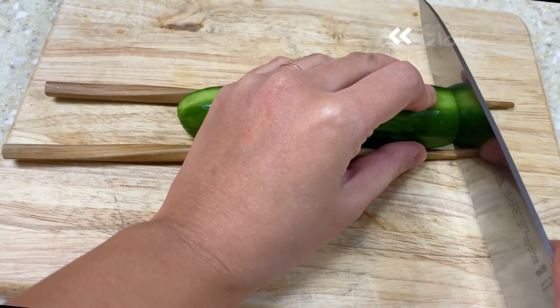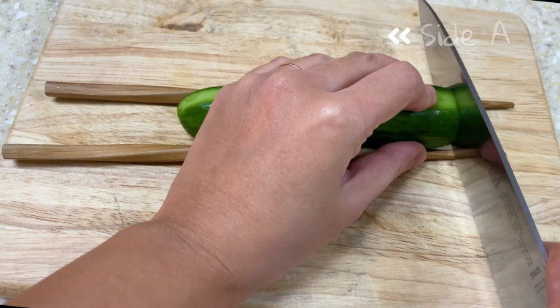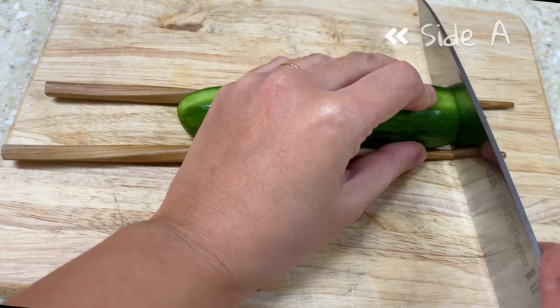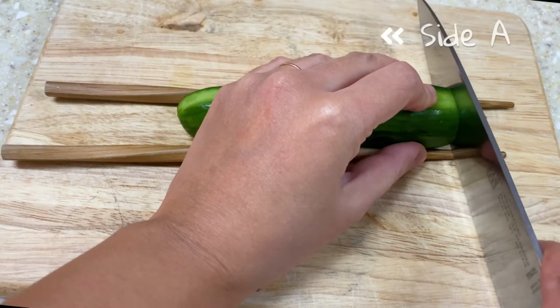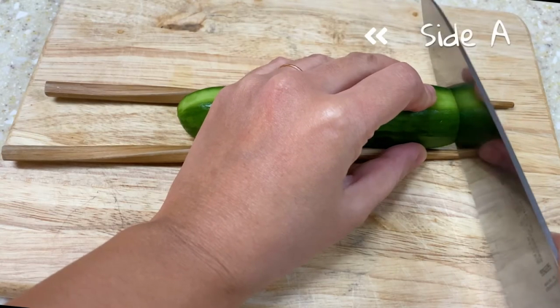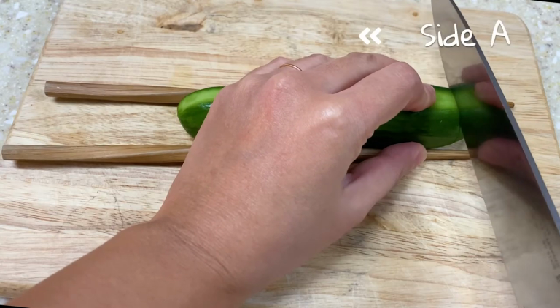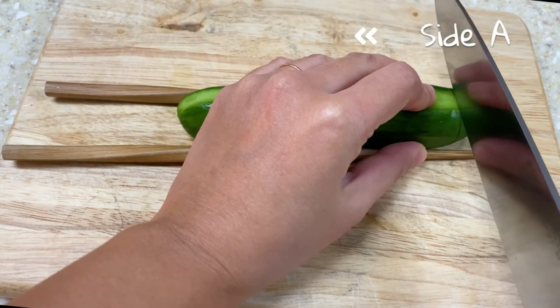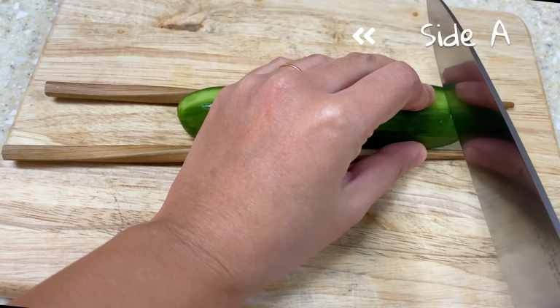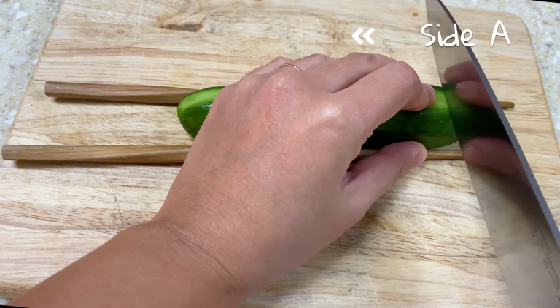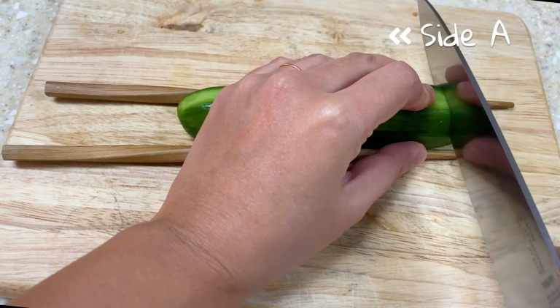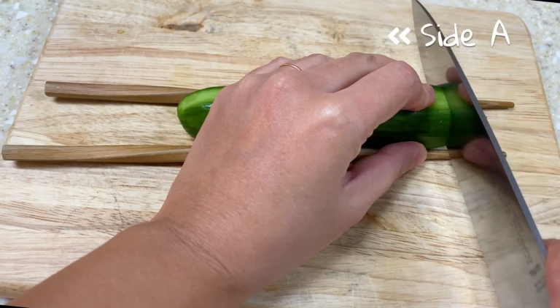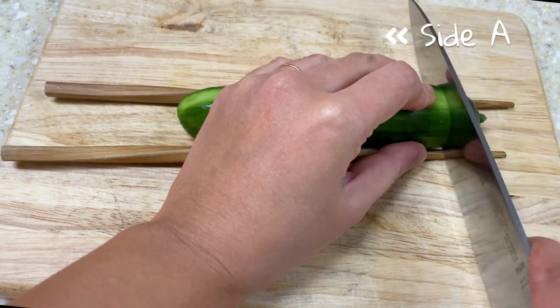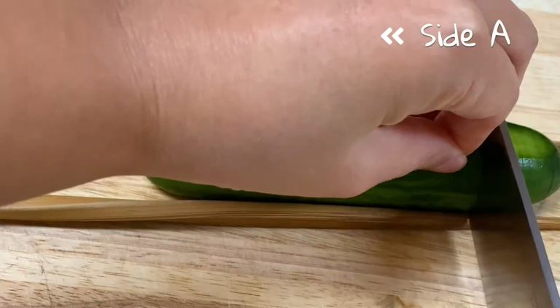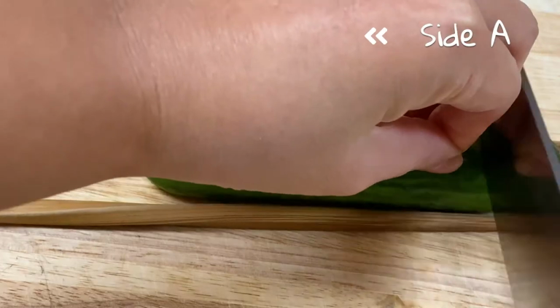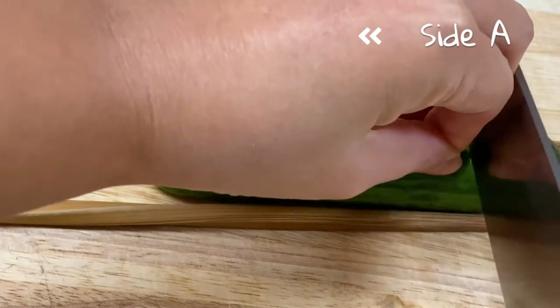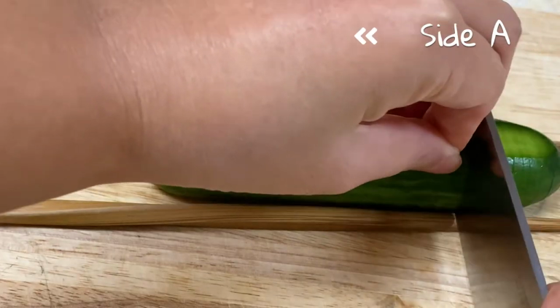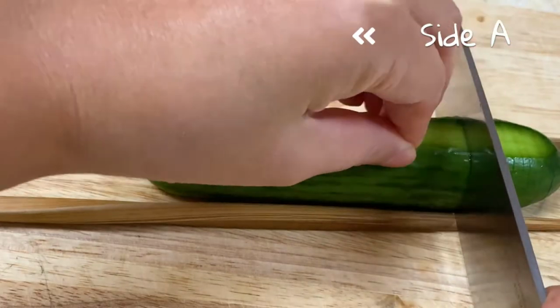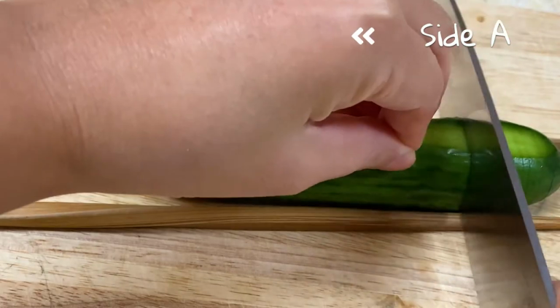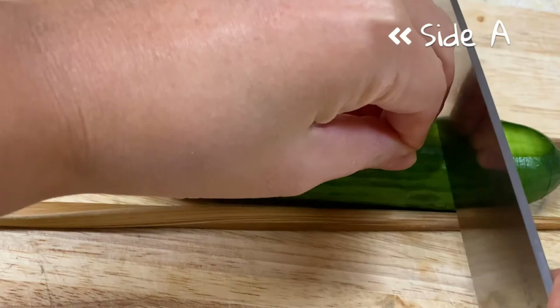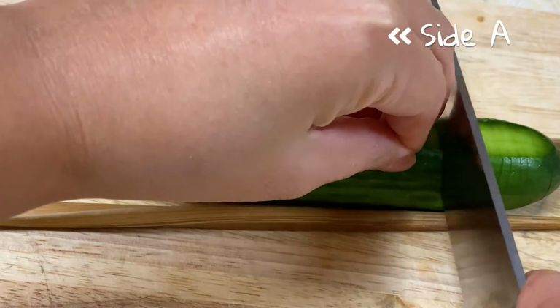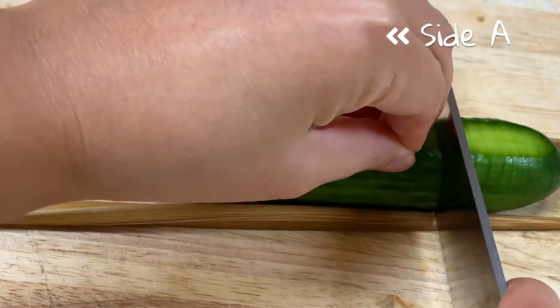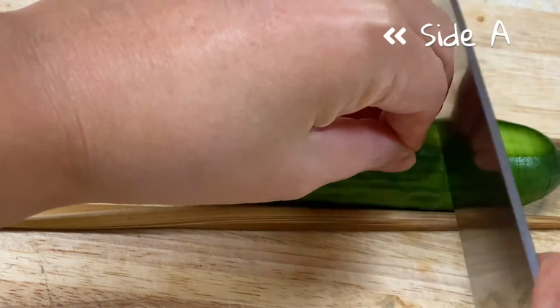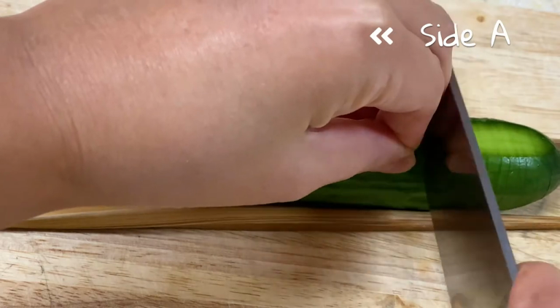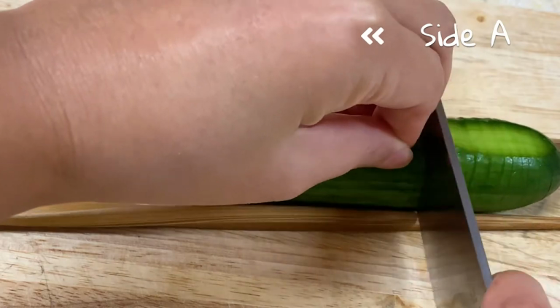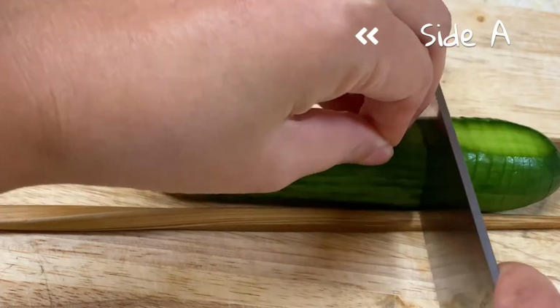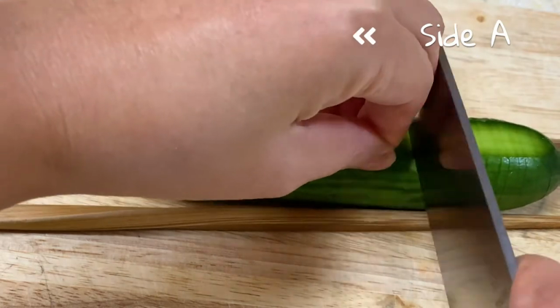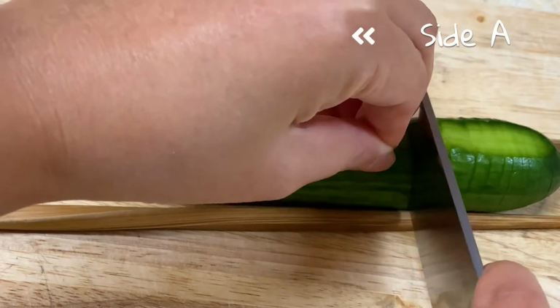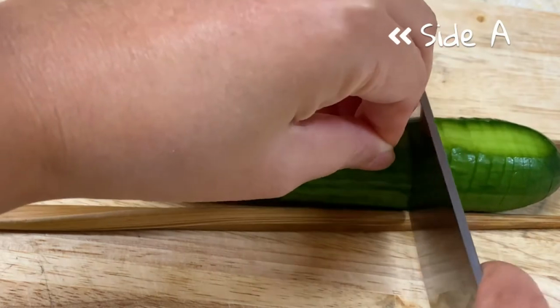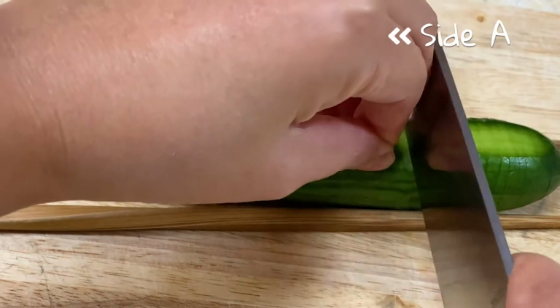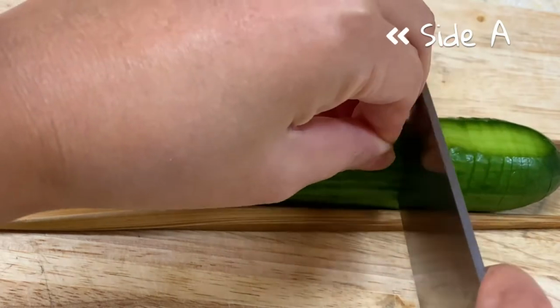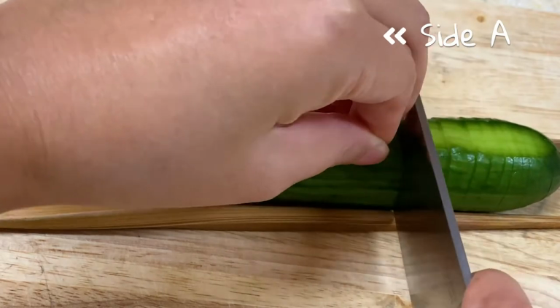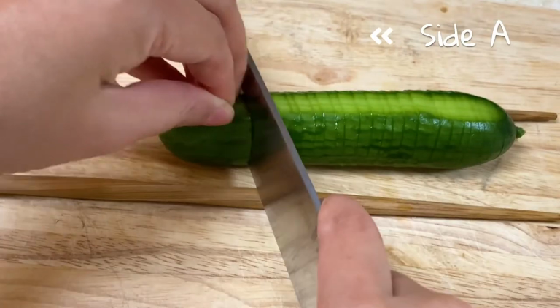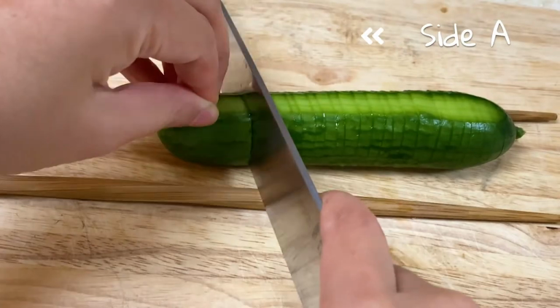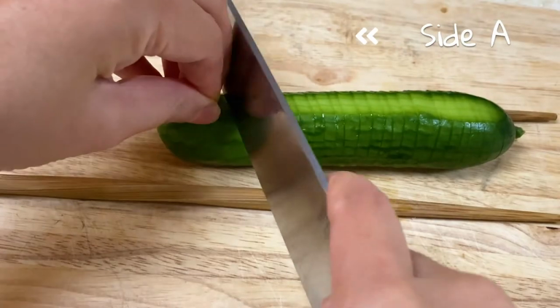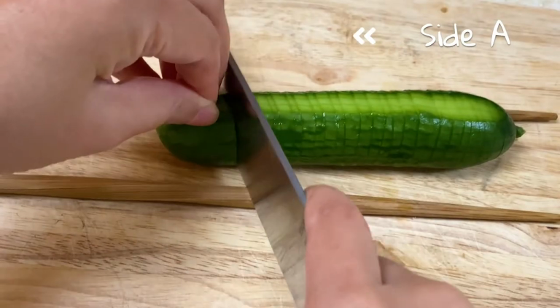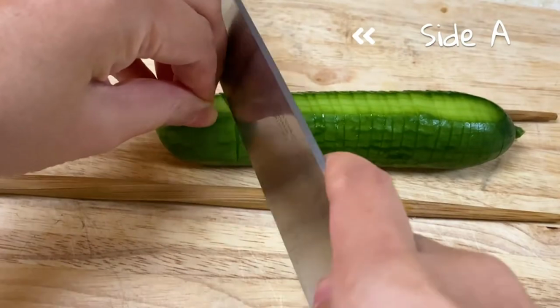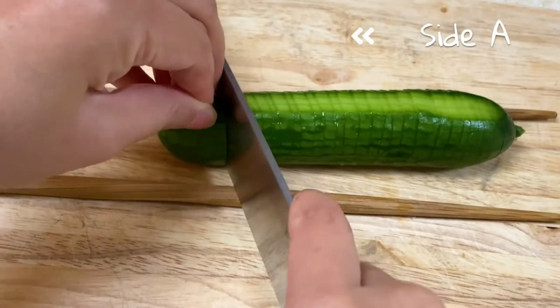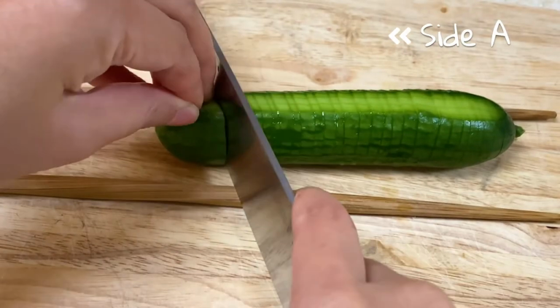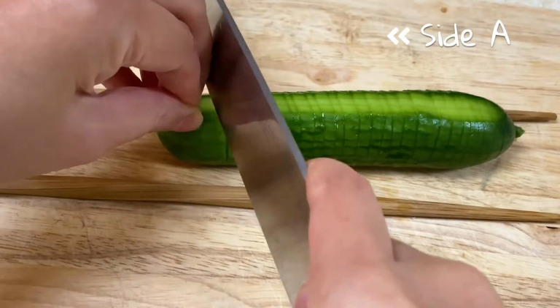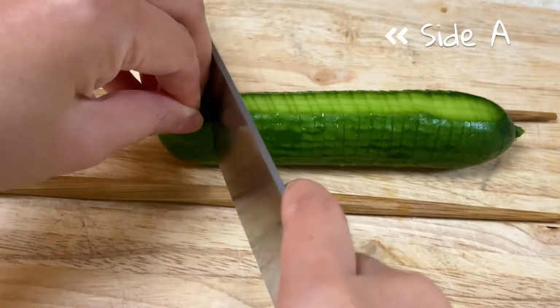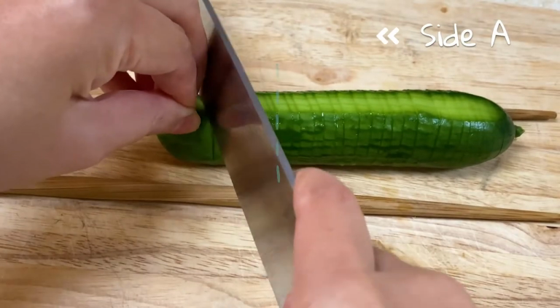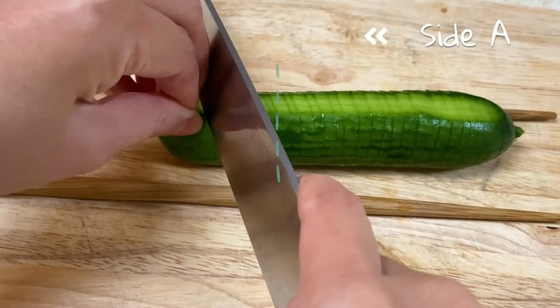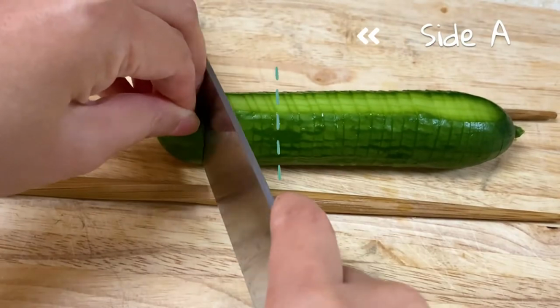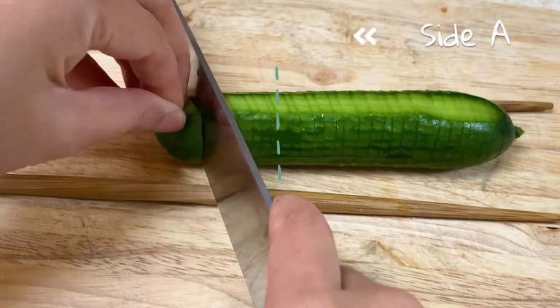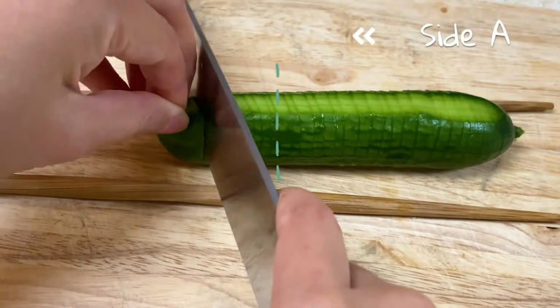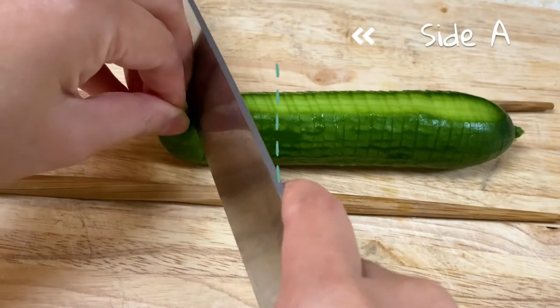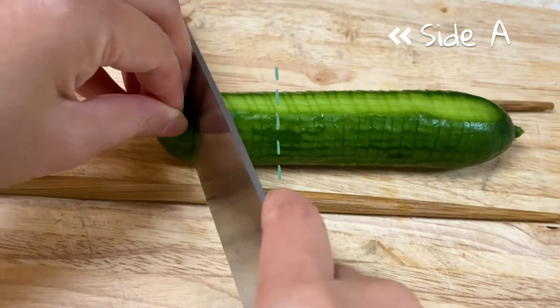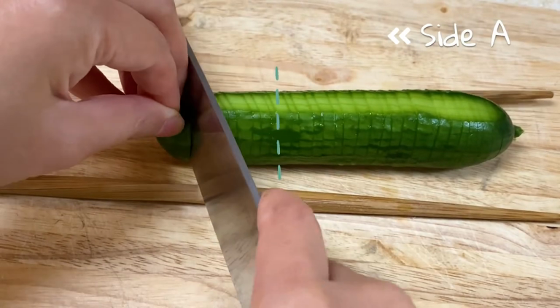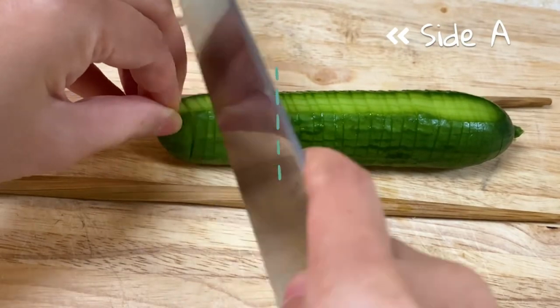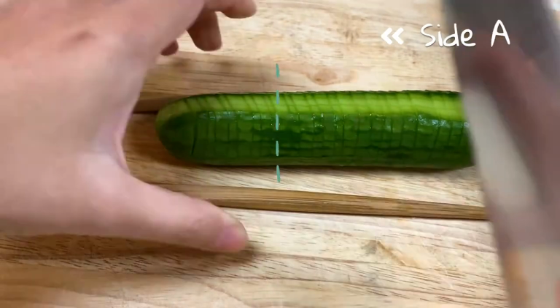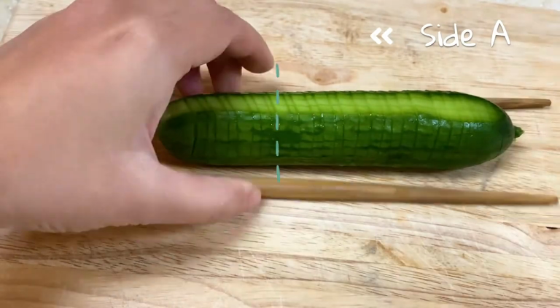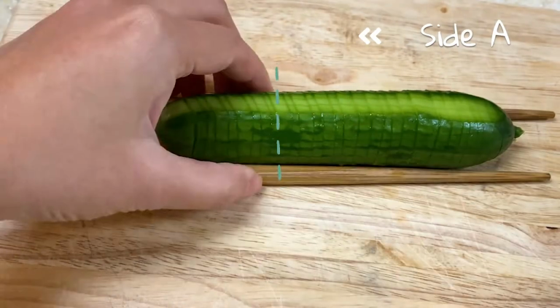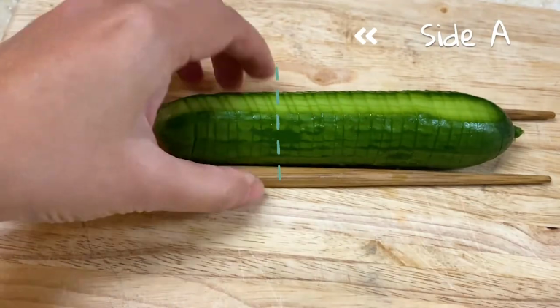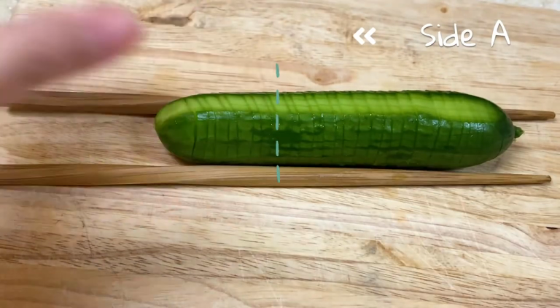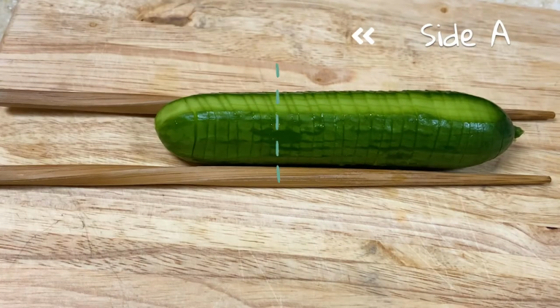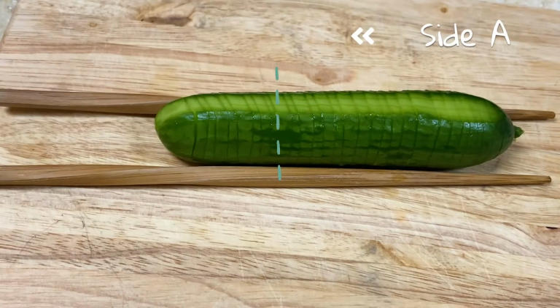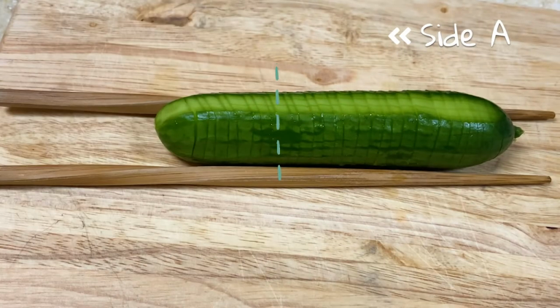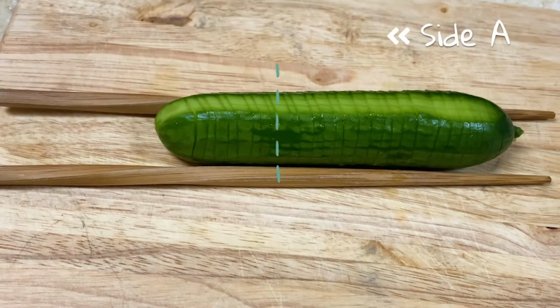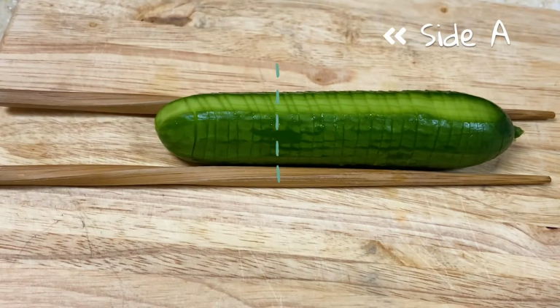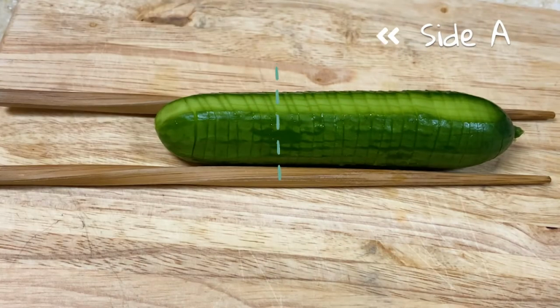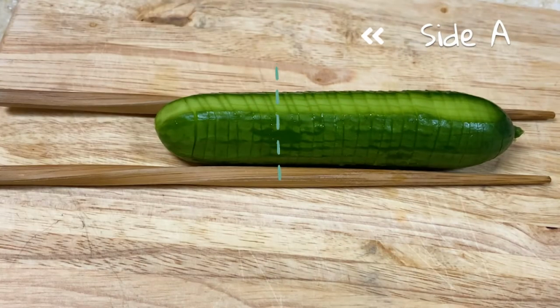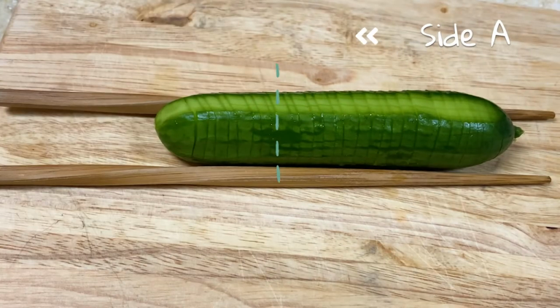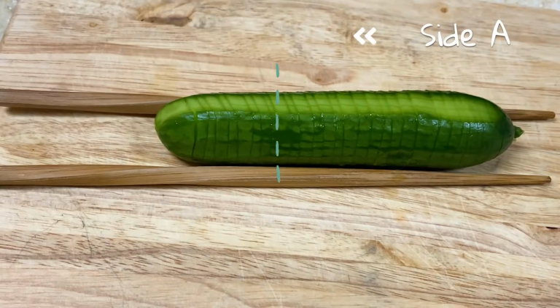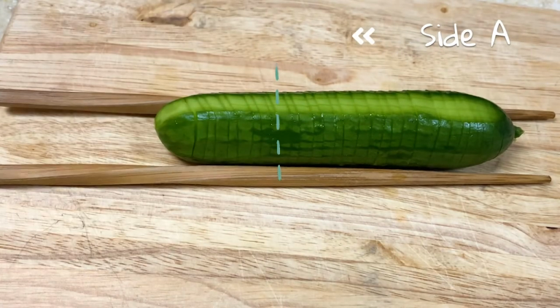Step one: on side A we'll cut the cucumber into slices, but not all the way through. The blade of your knife will be perpendicular to the cucumber.